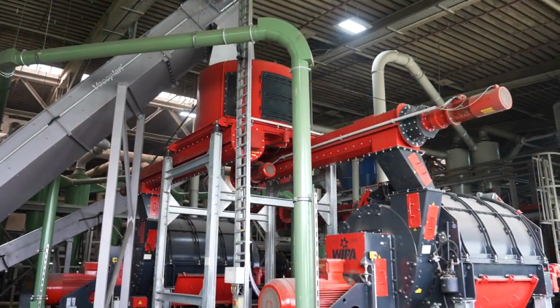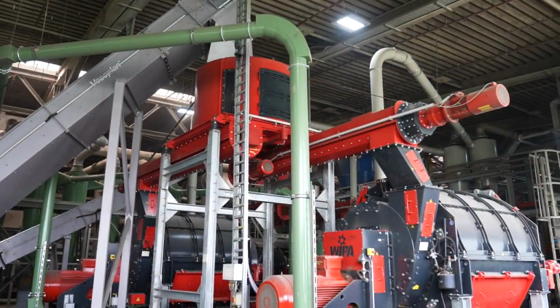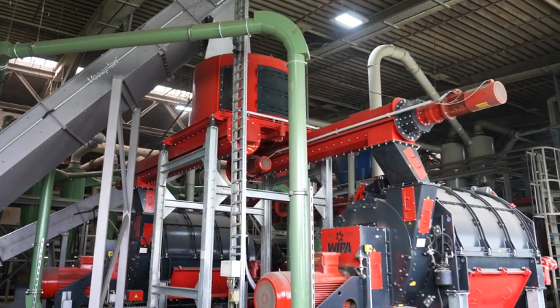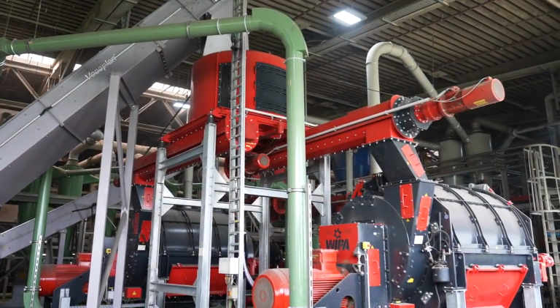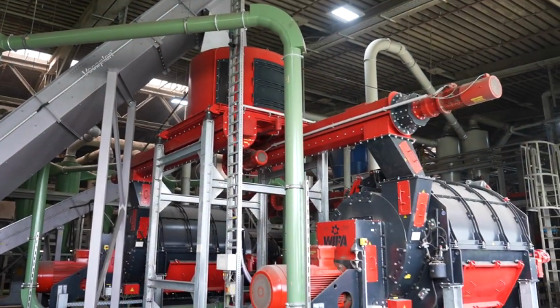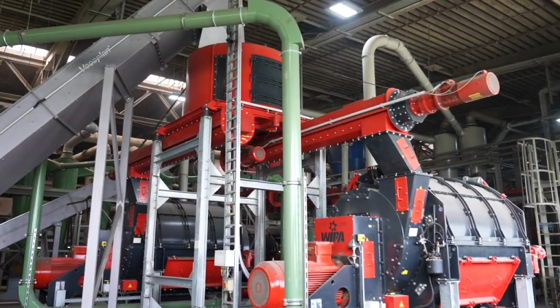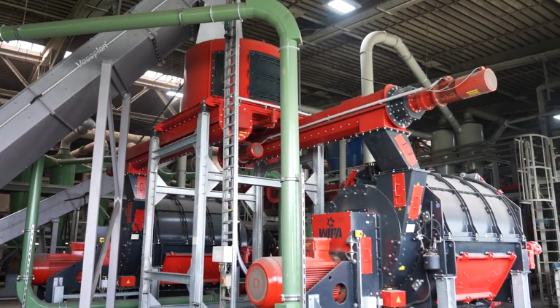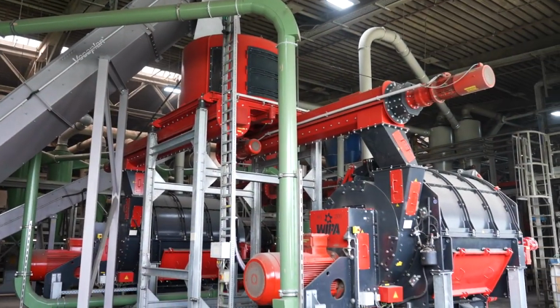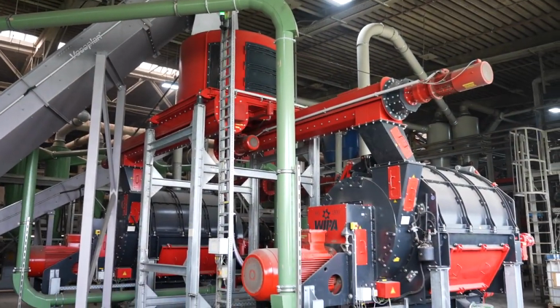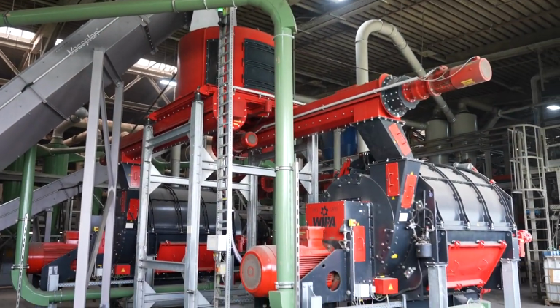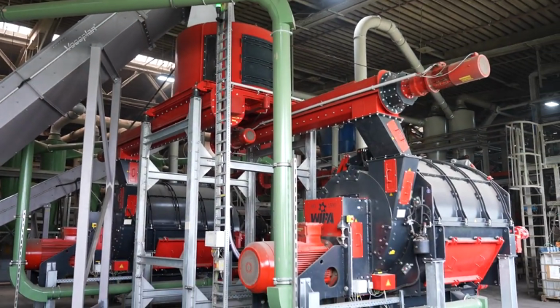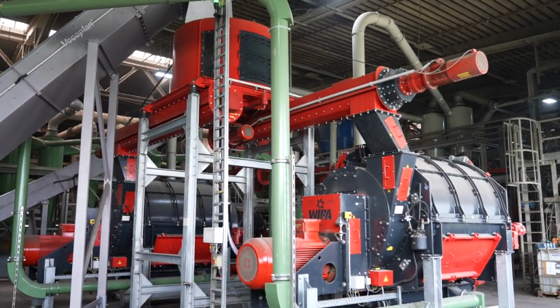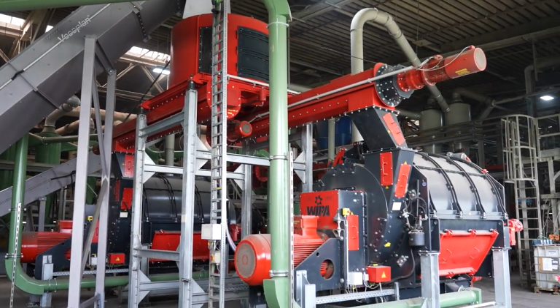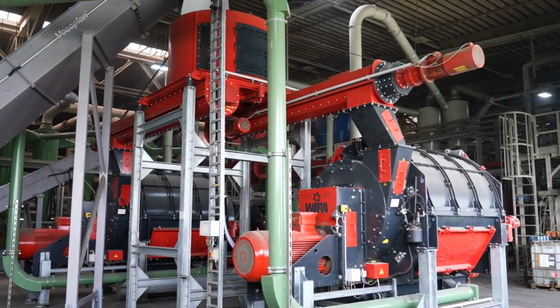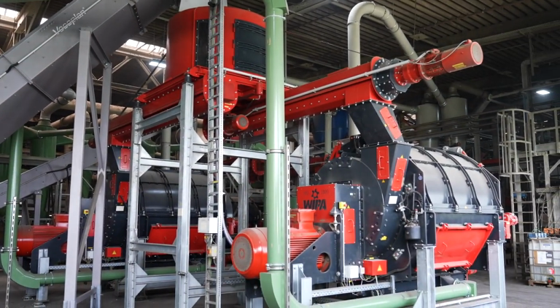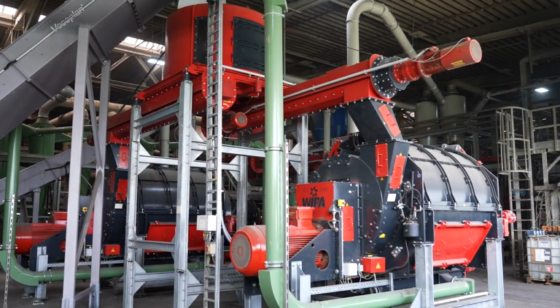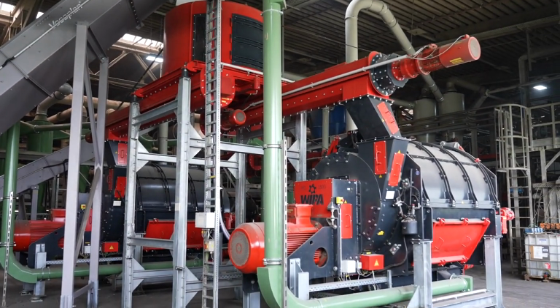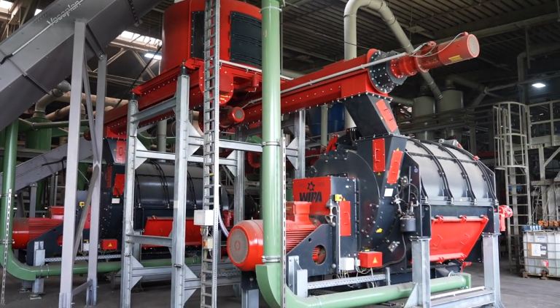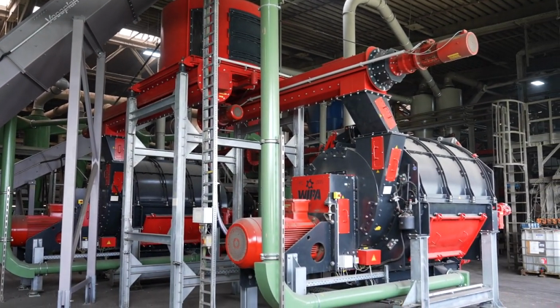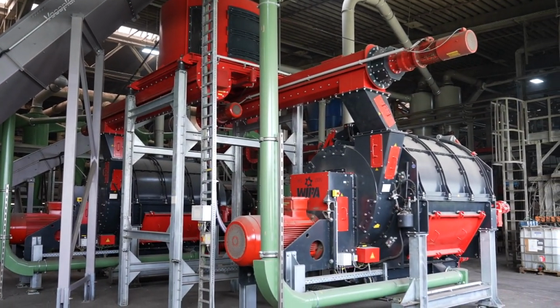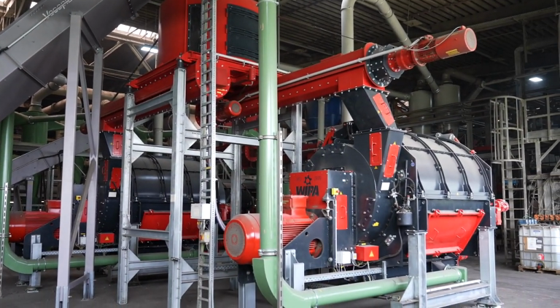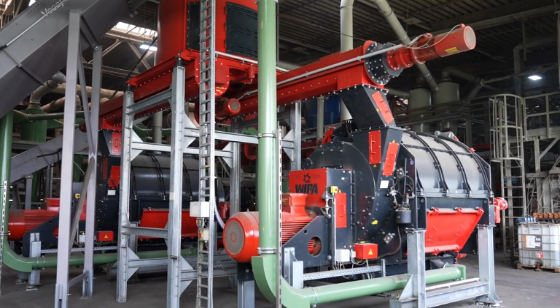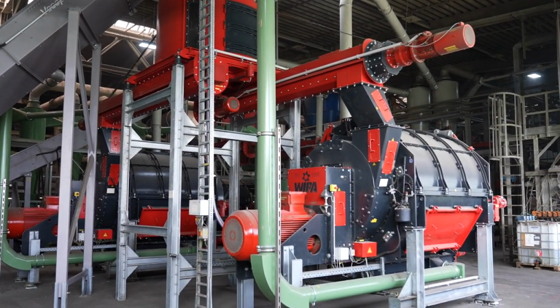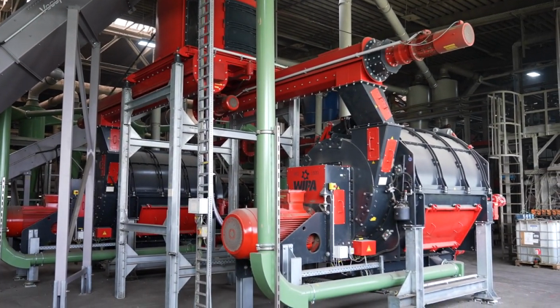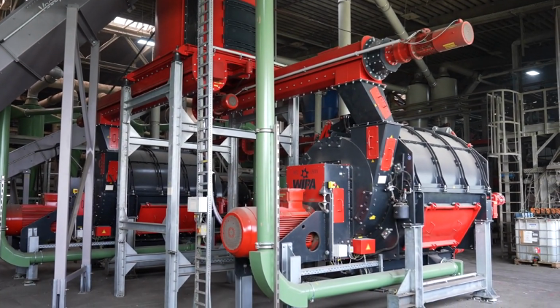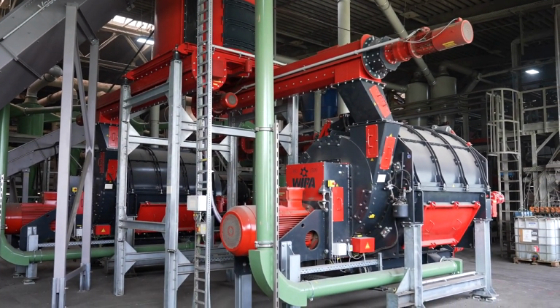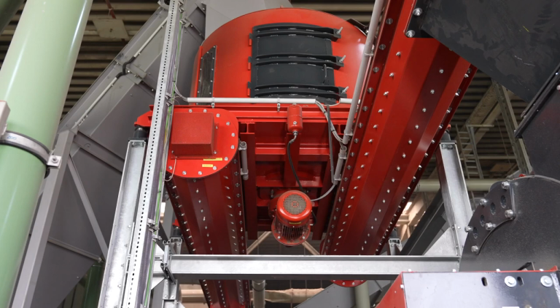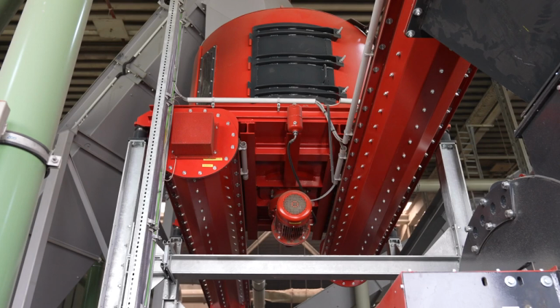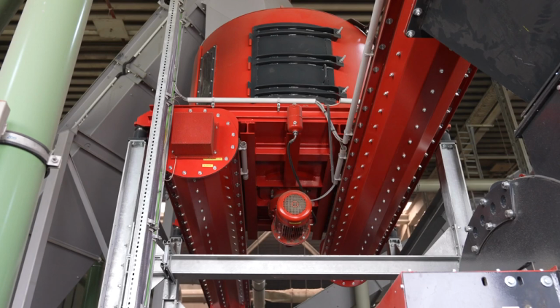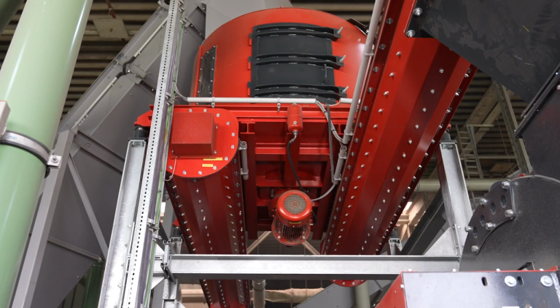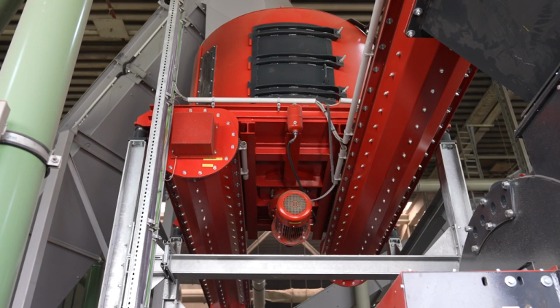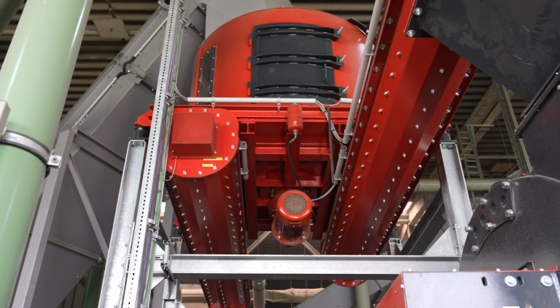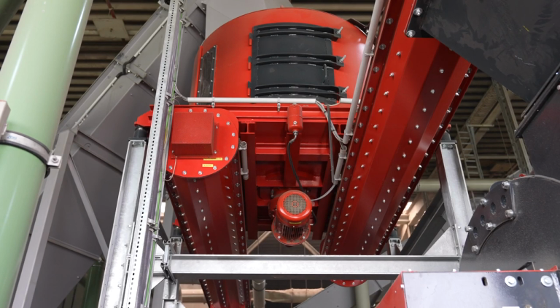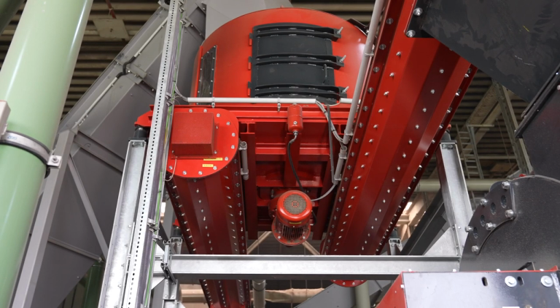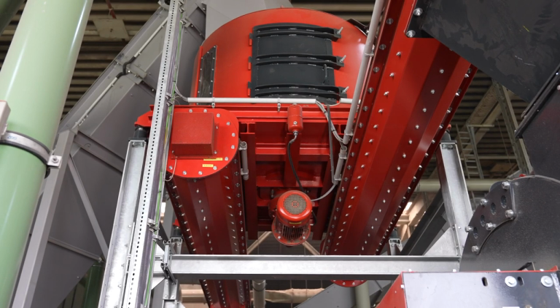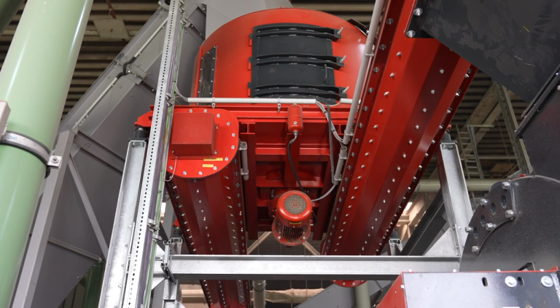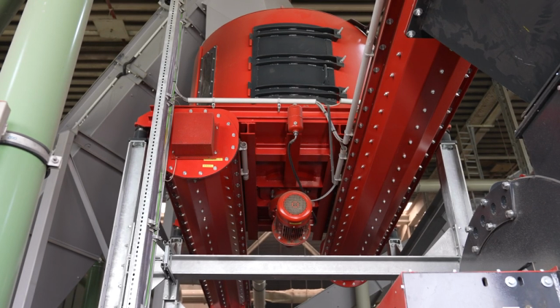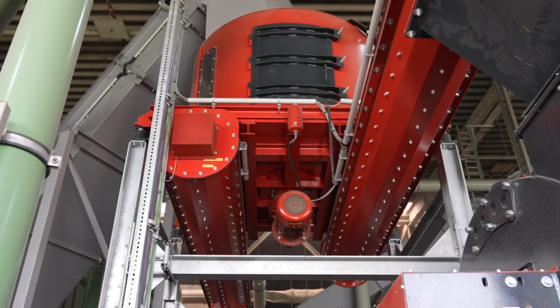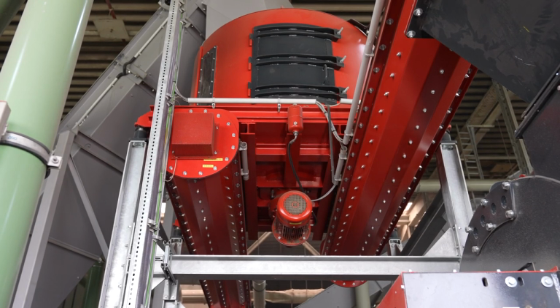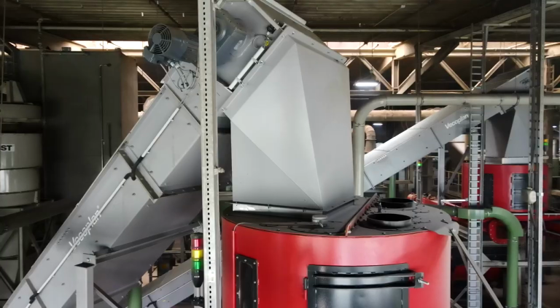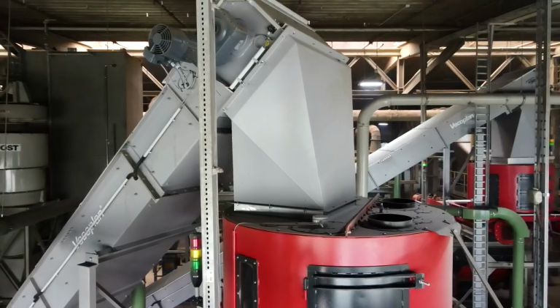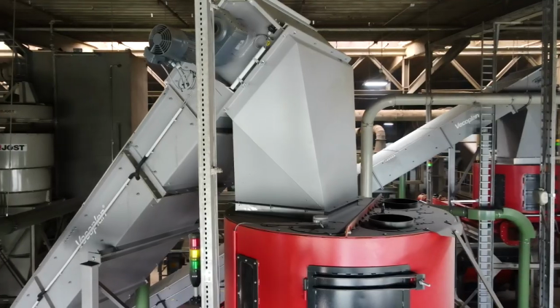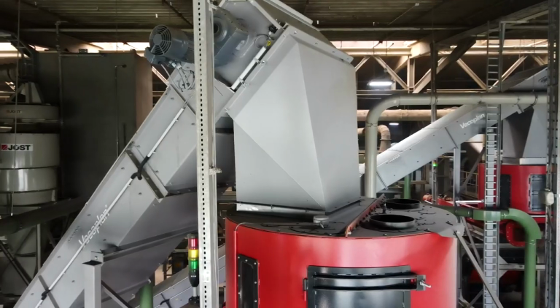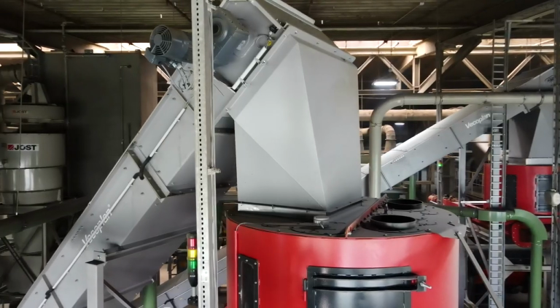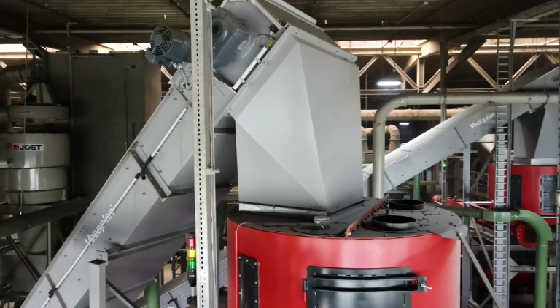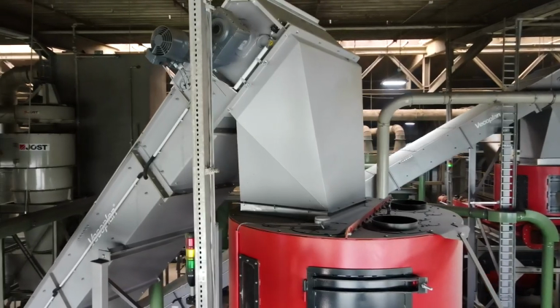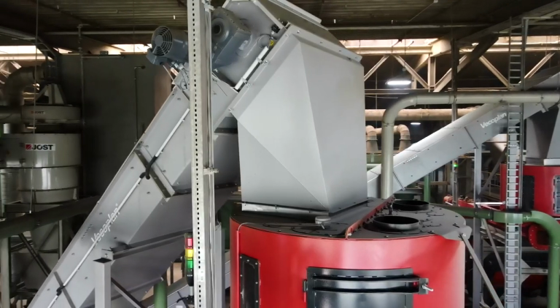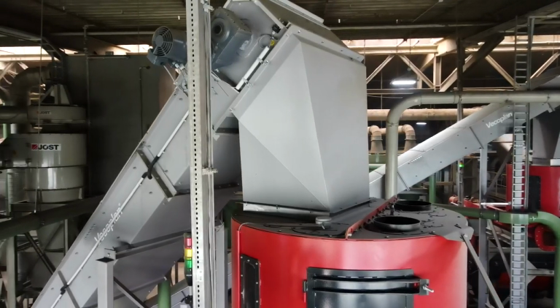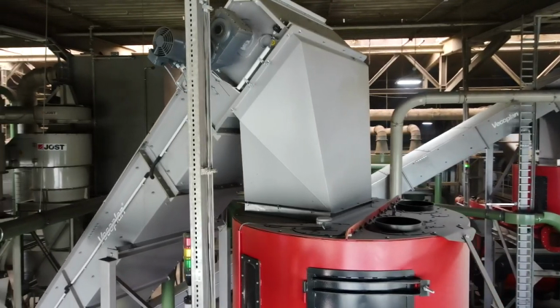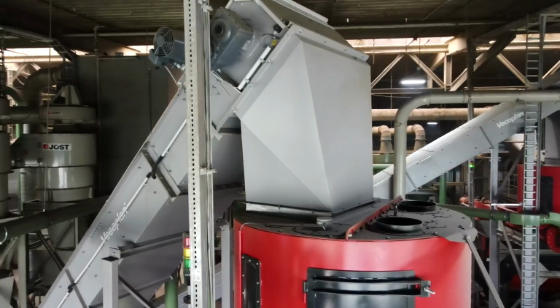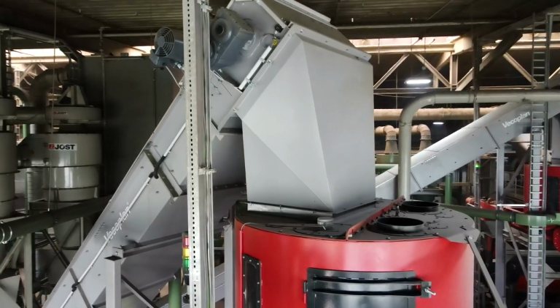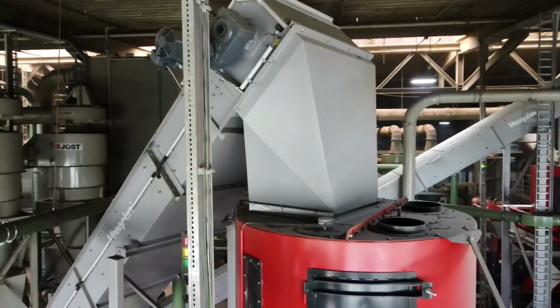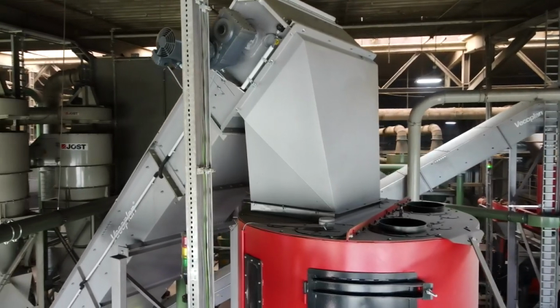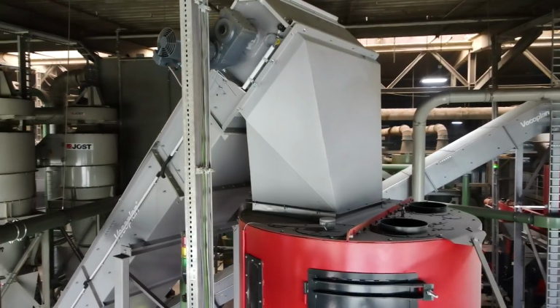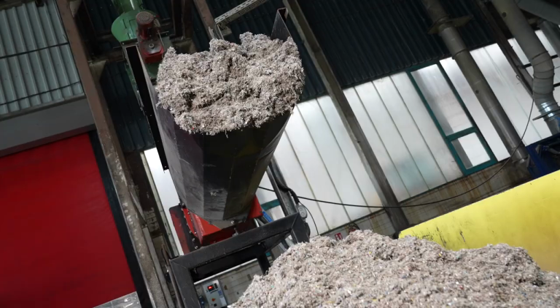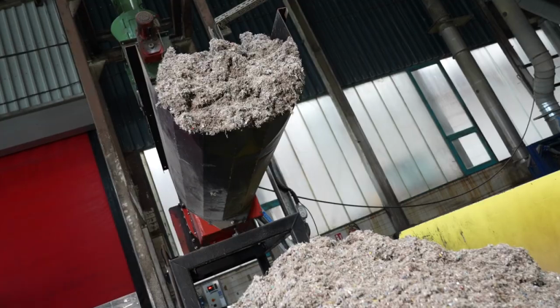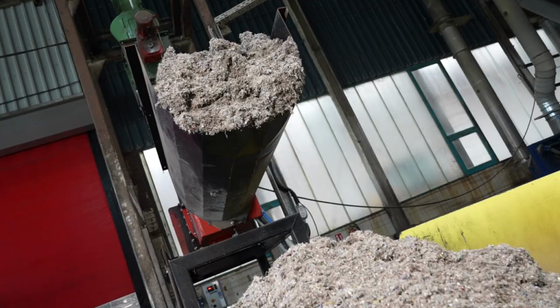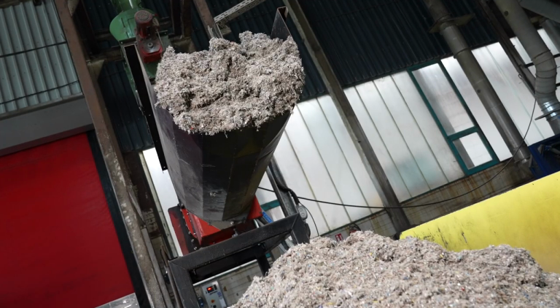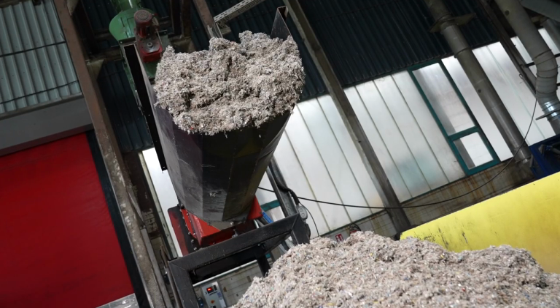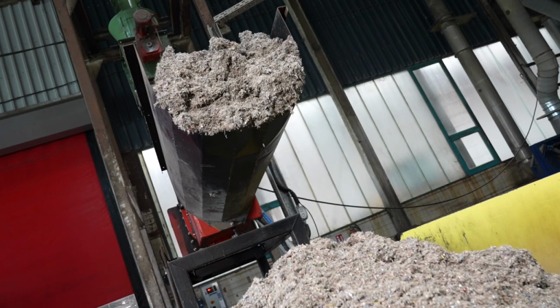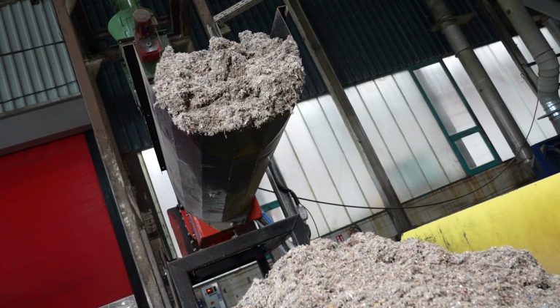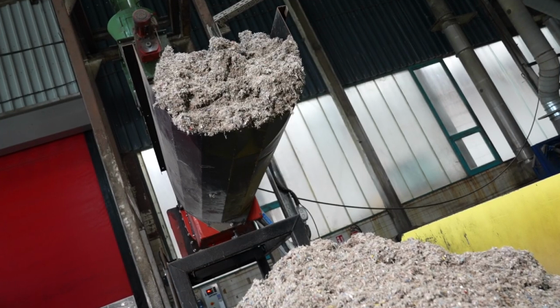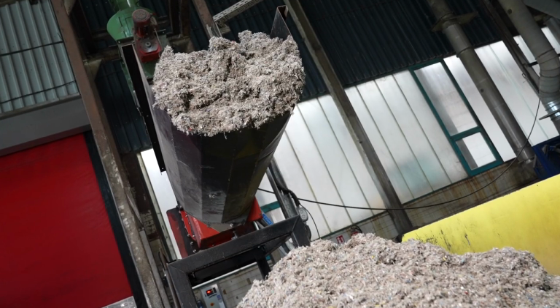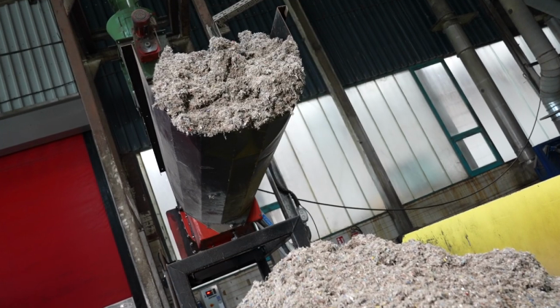This machine cleans the snippets mechanically without water. It rubs off the labels, for example. Here you can see the paper fibers being removed.